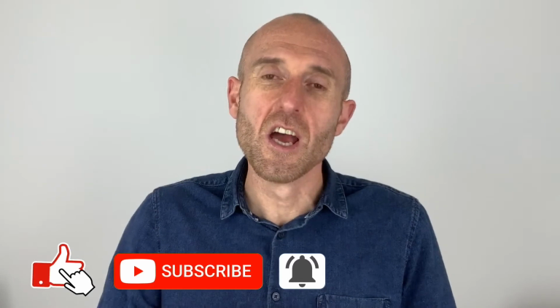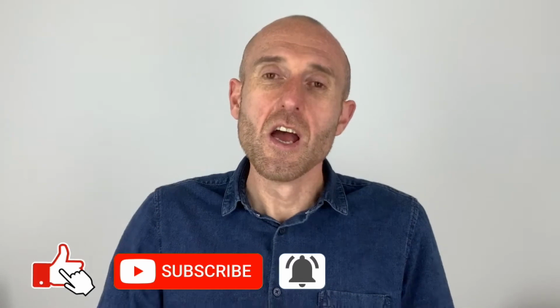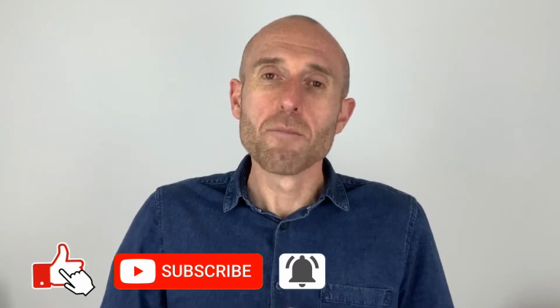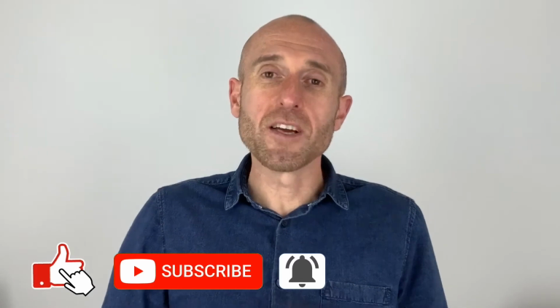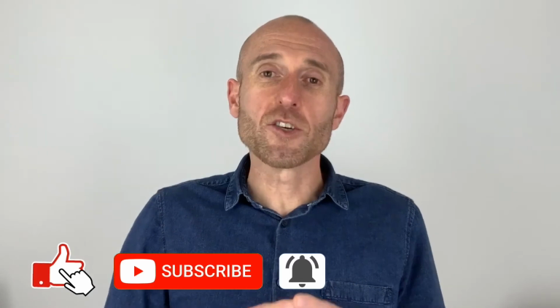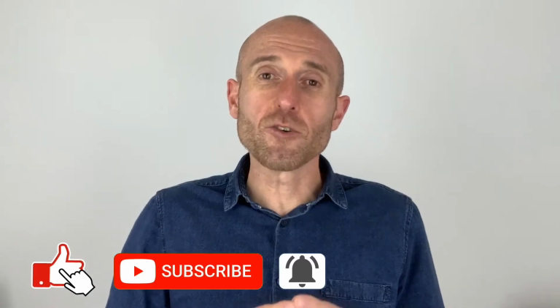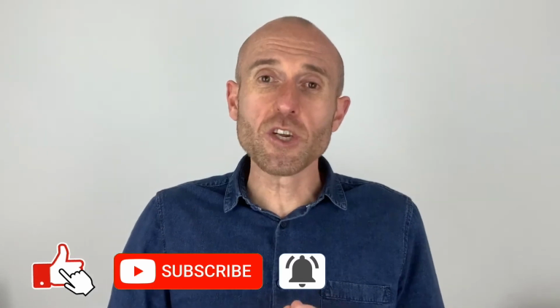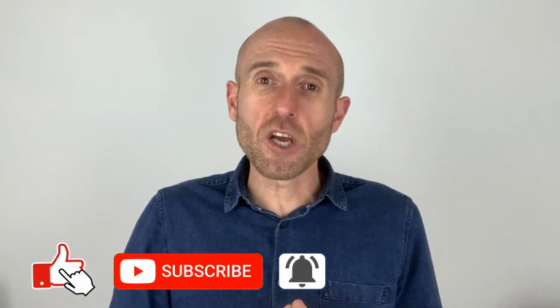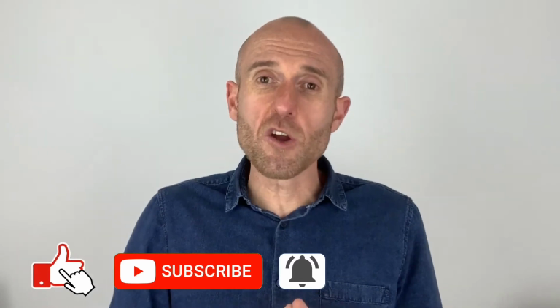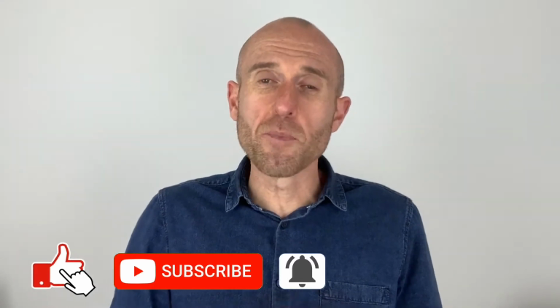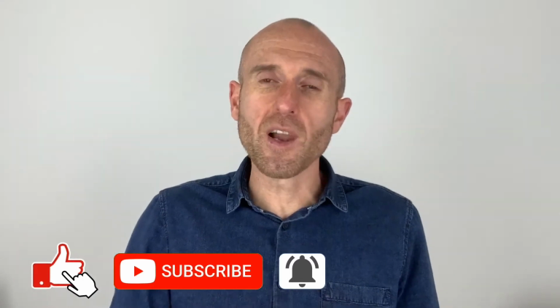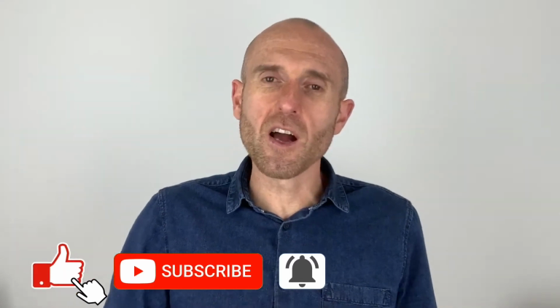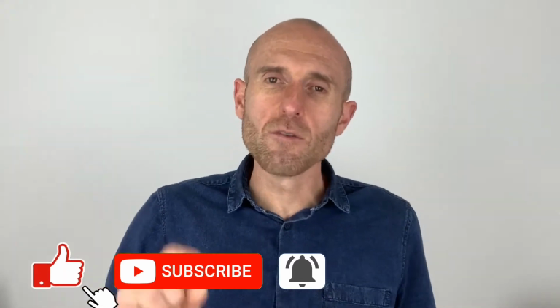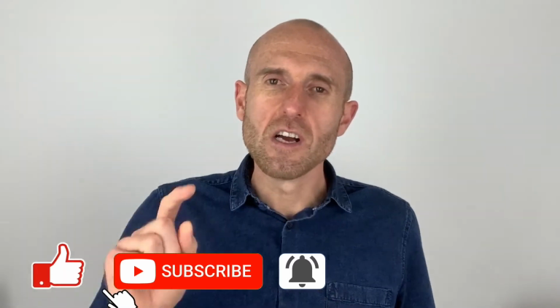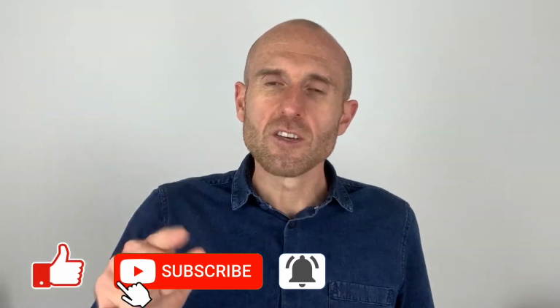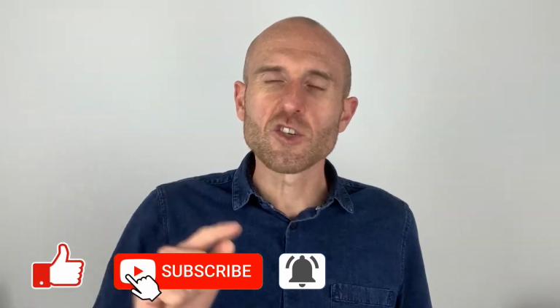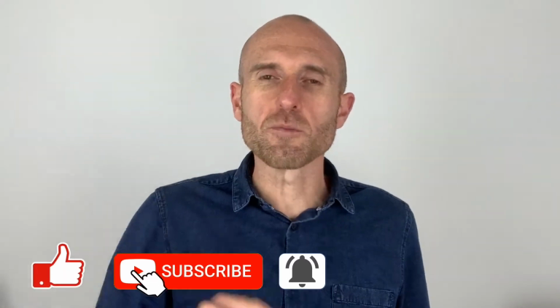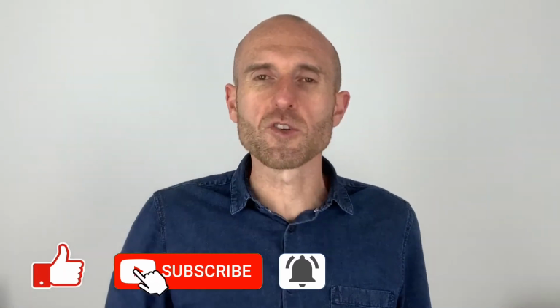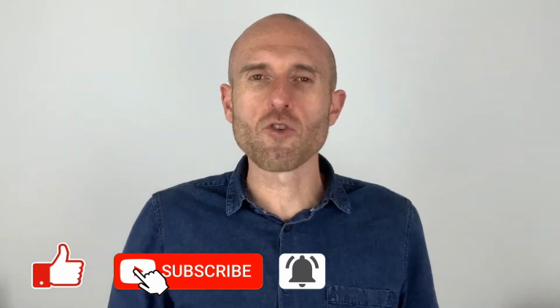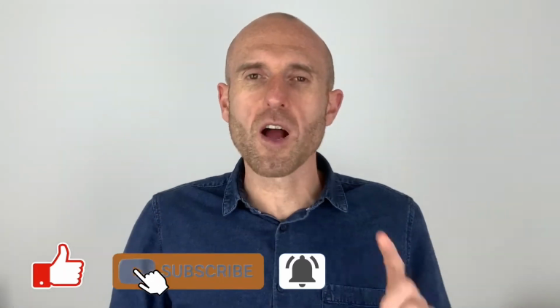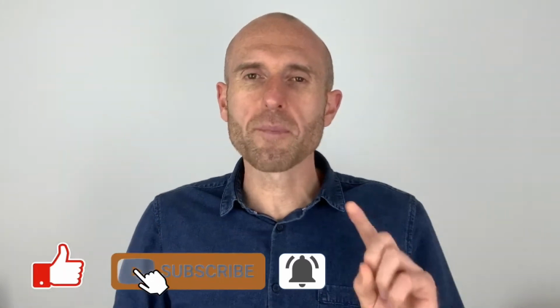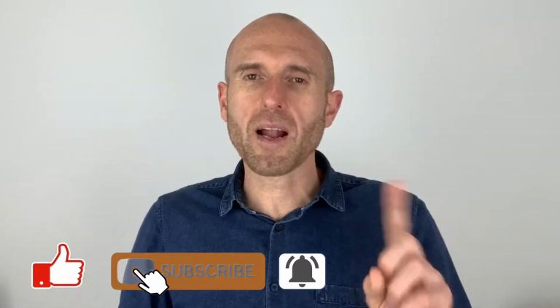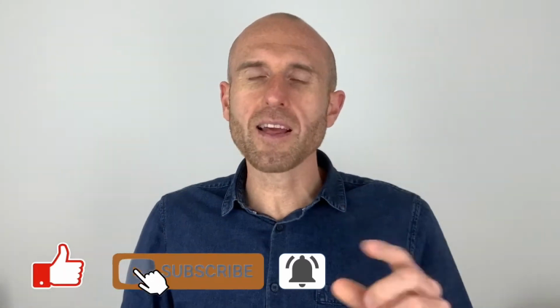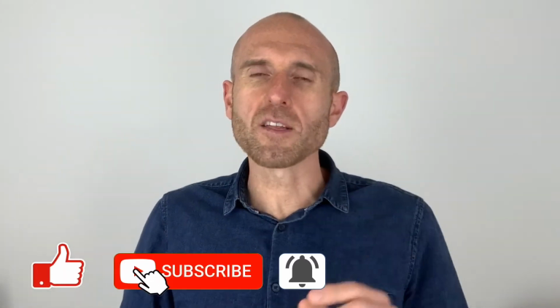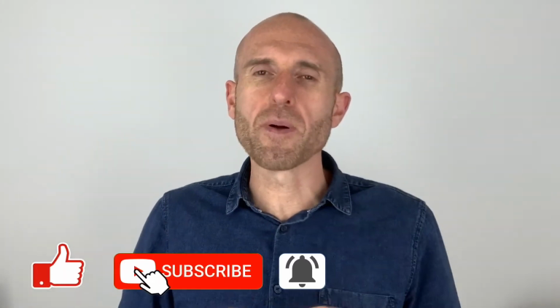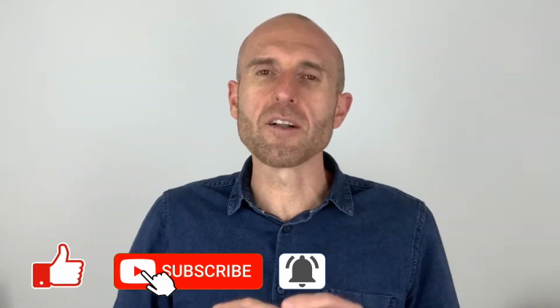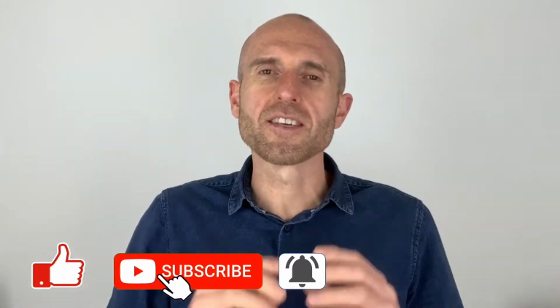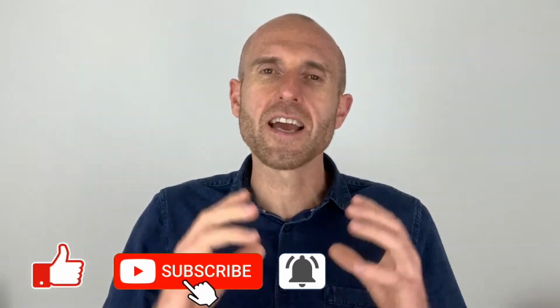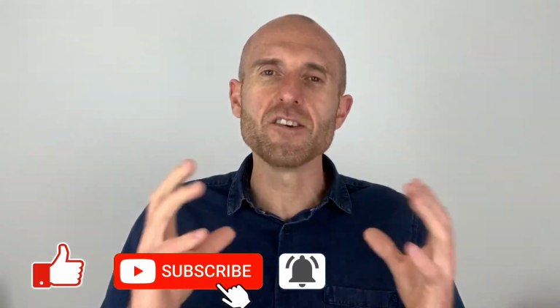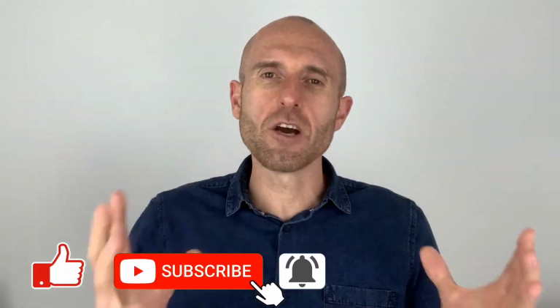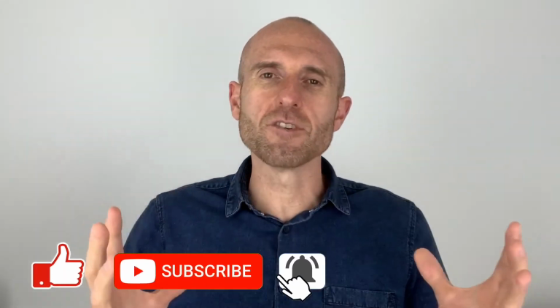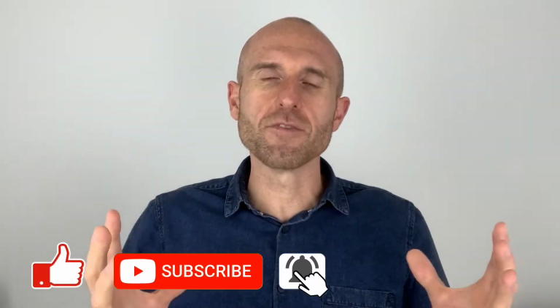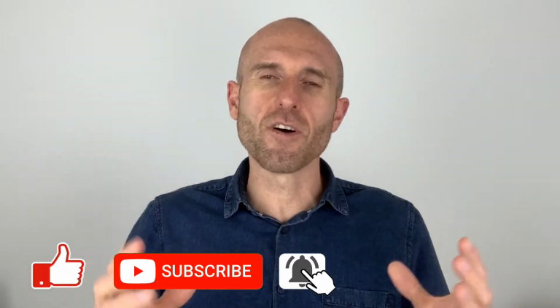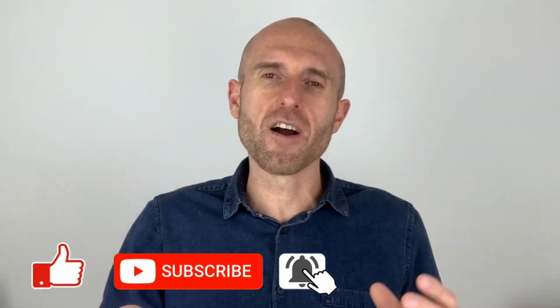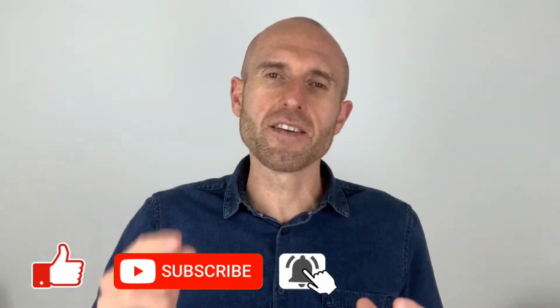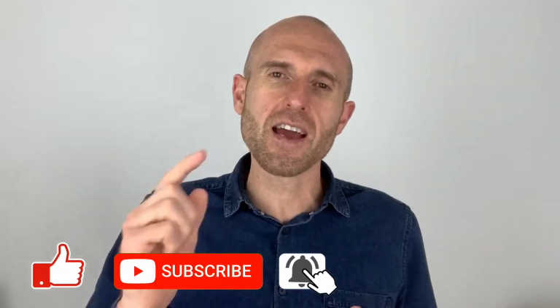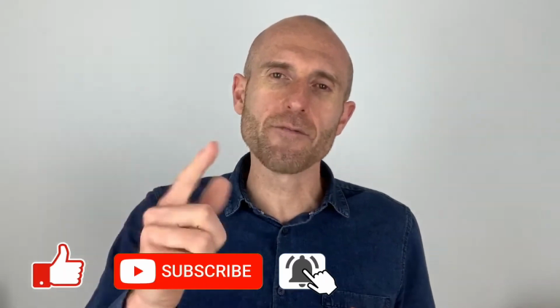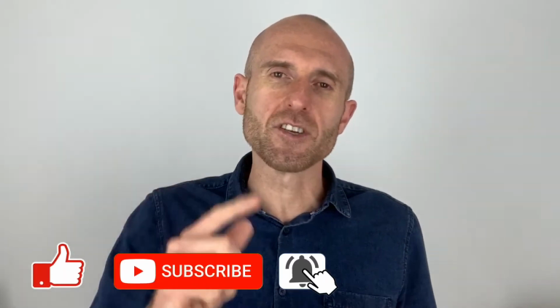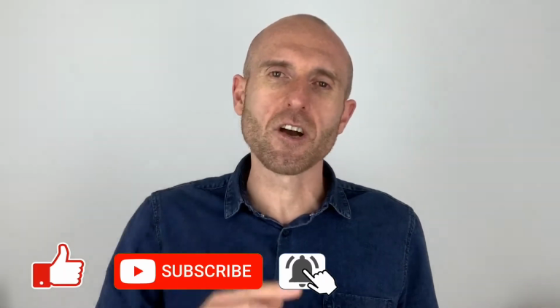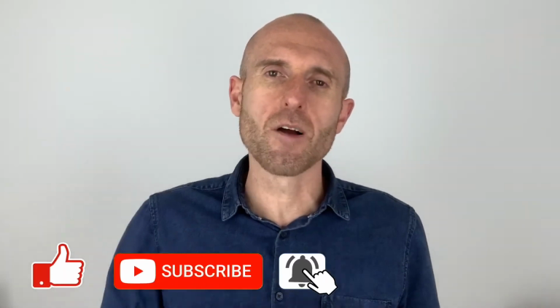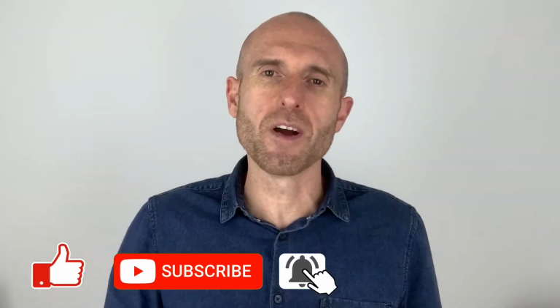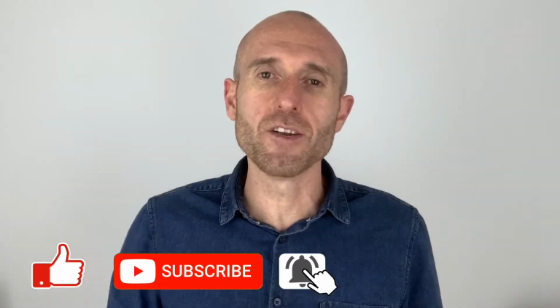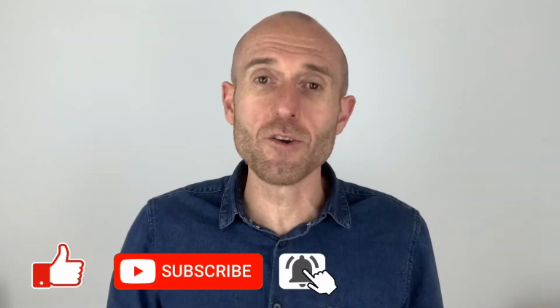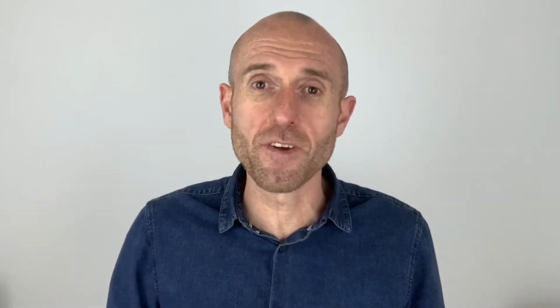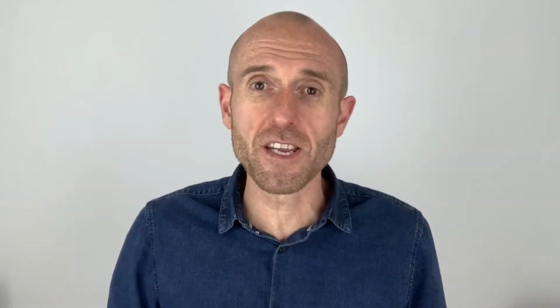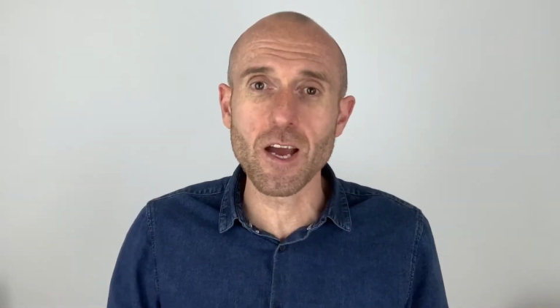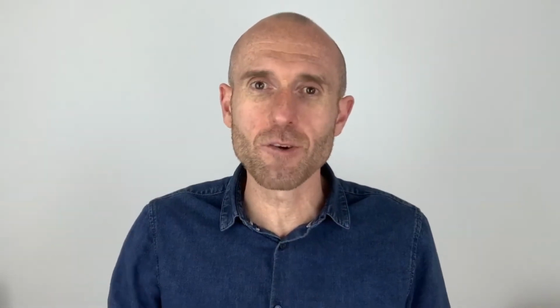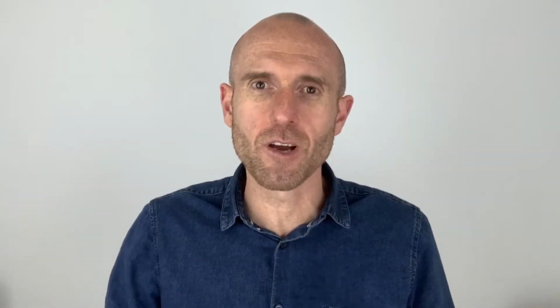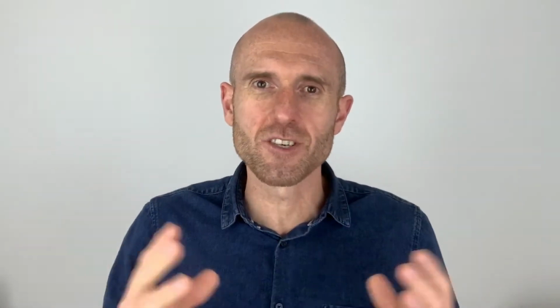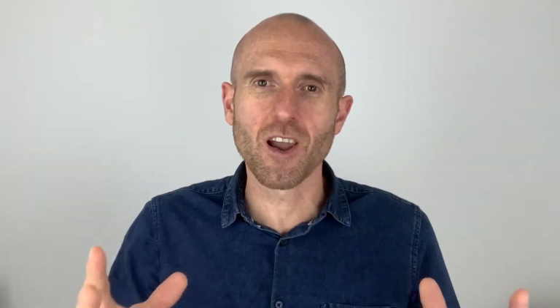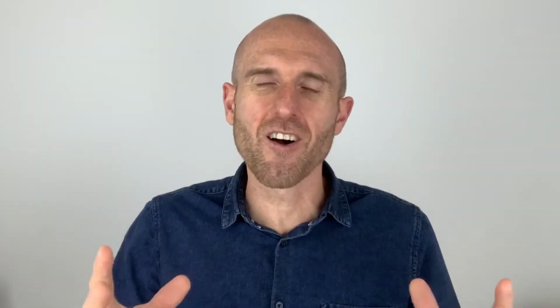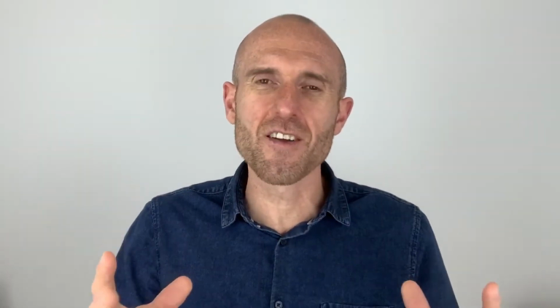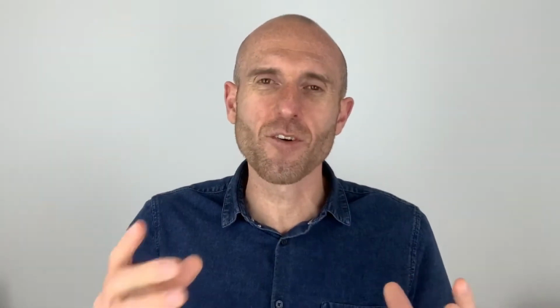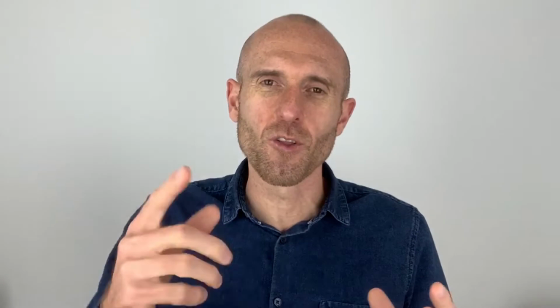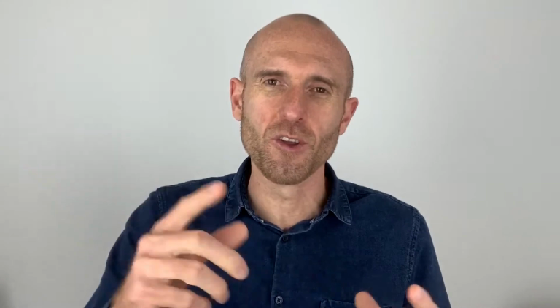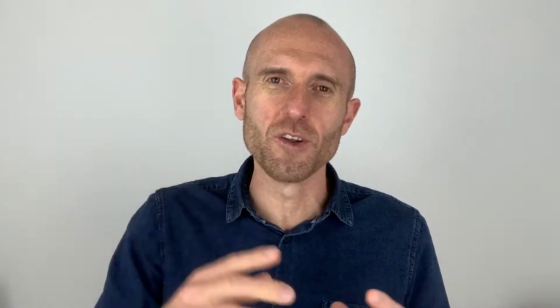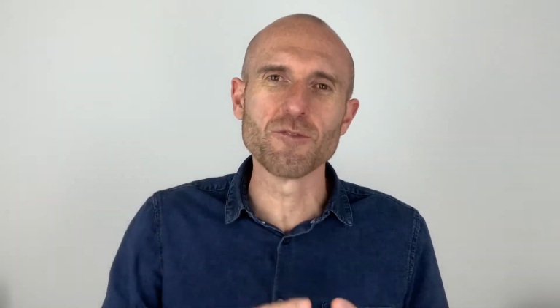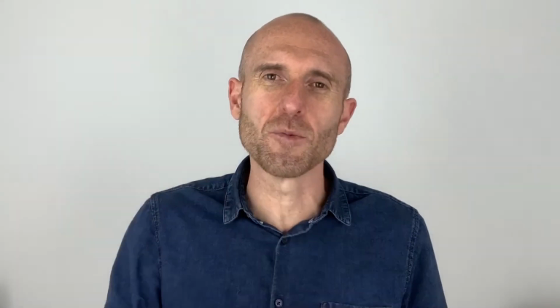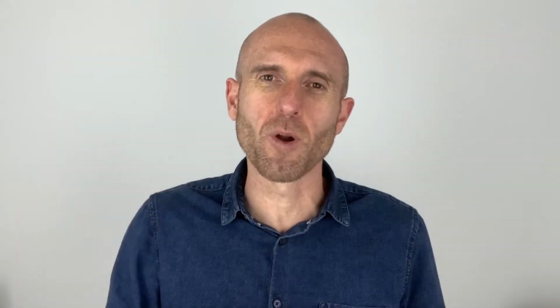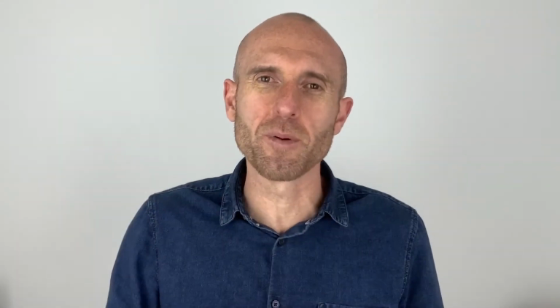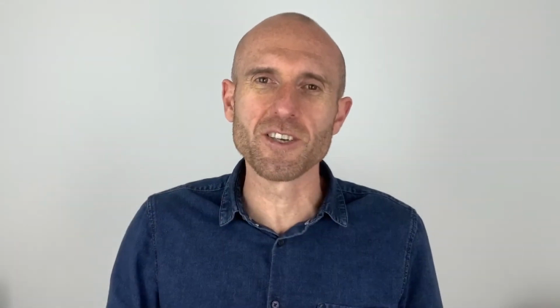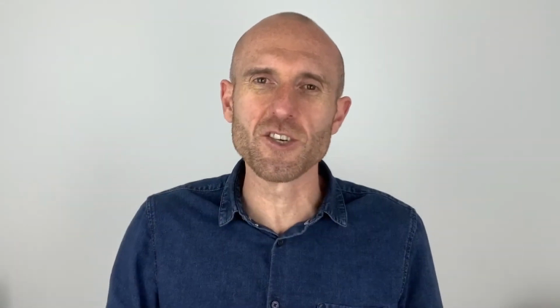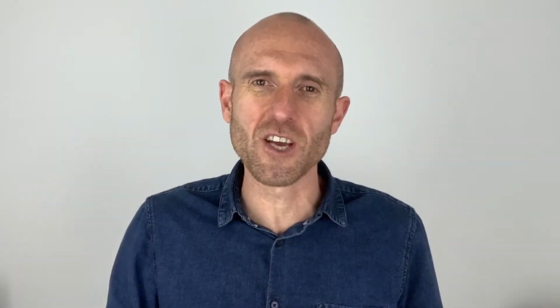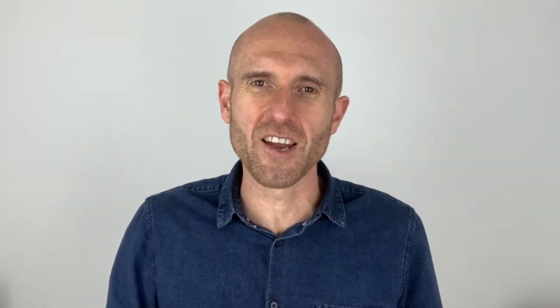Make sure you go below, subscribe, and click the bell to get notified every time a new video goes live on the New to Property channel.